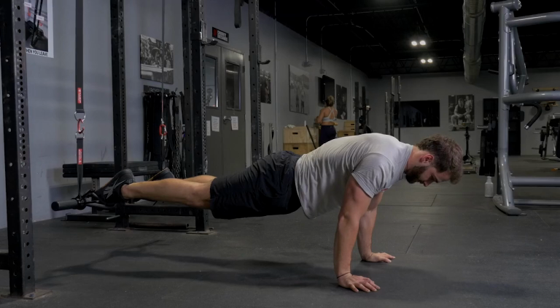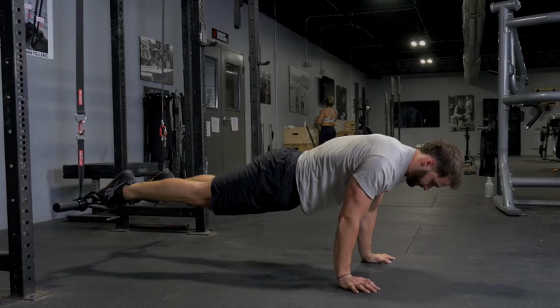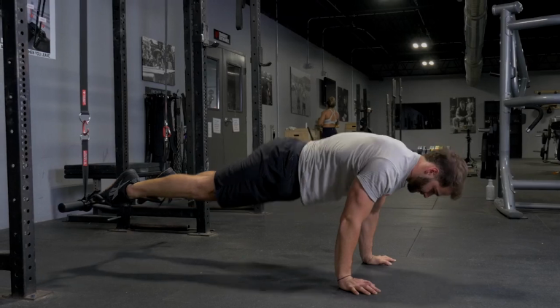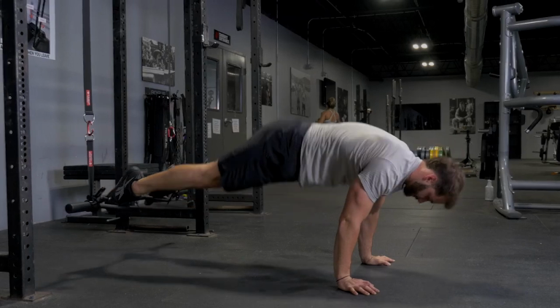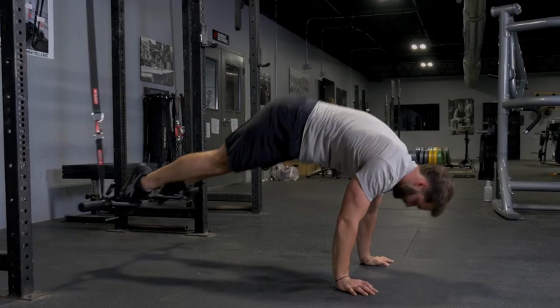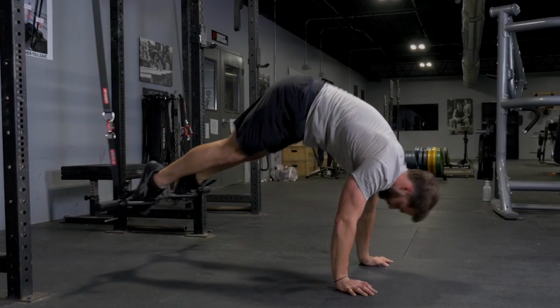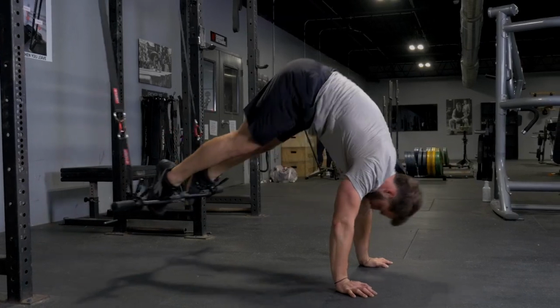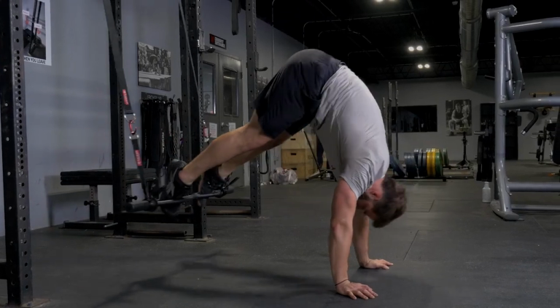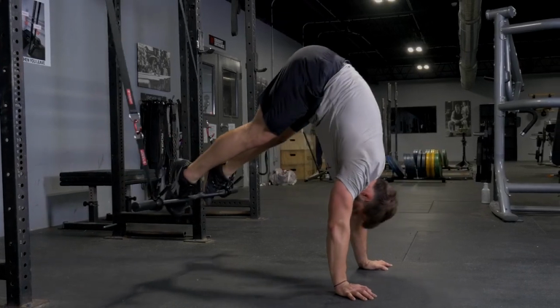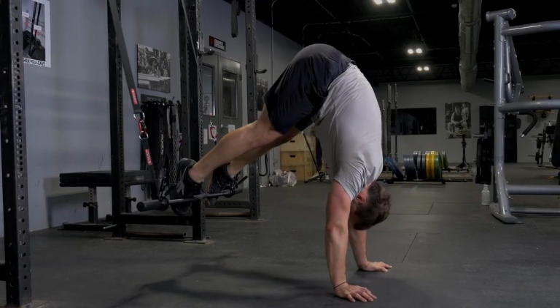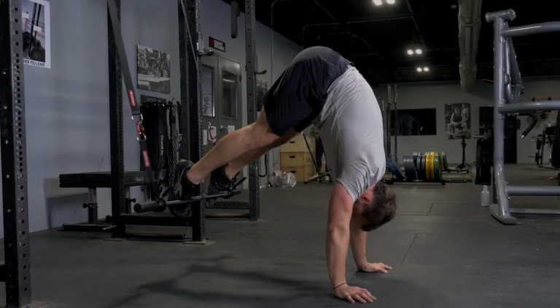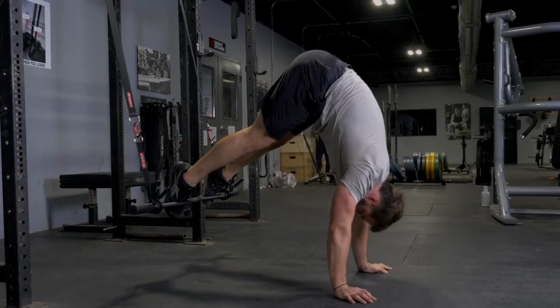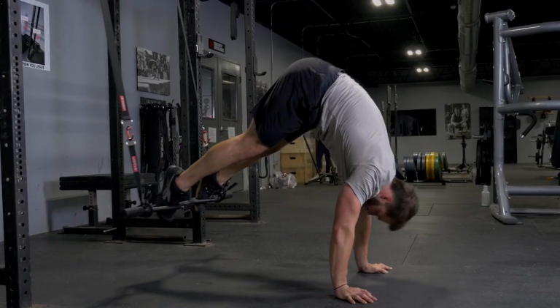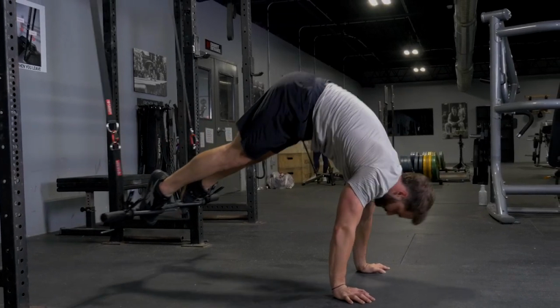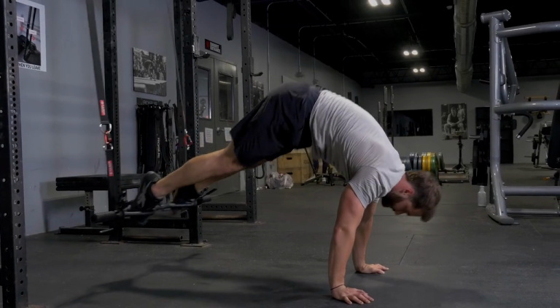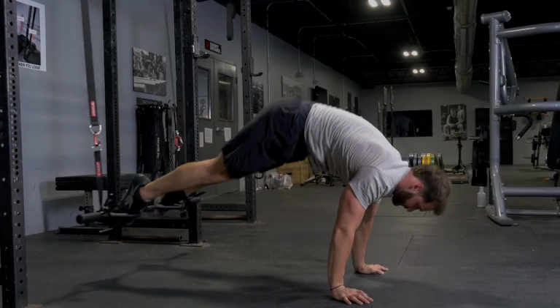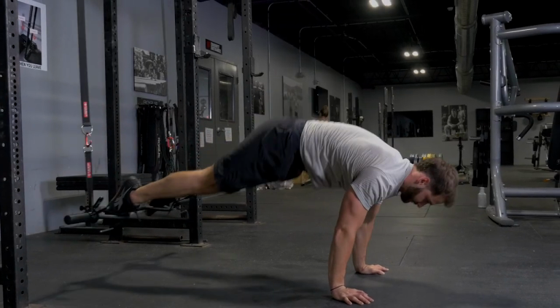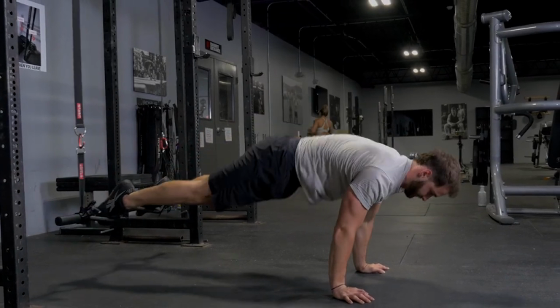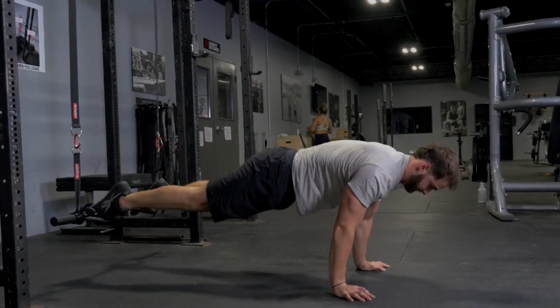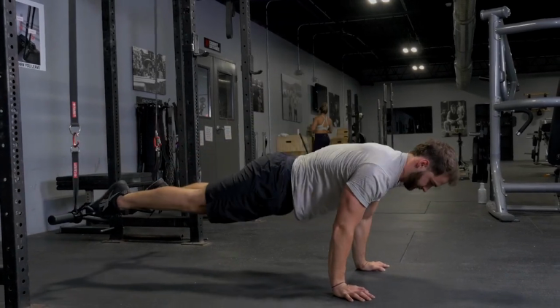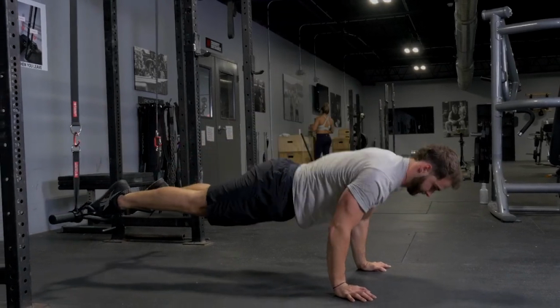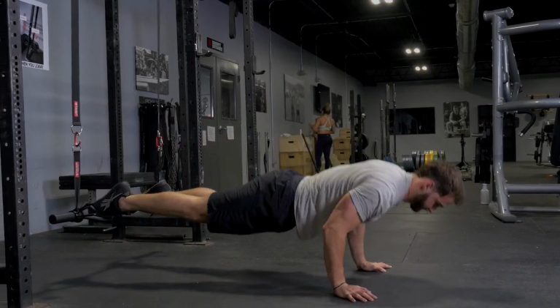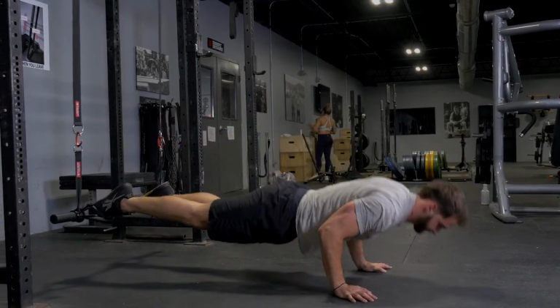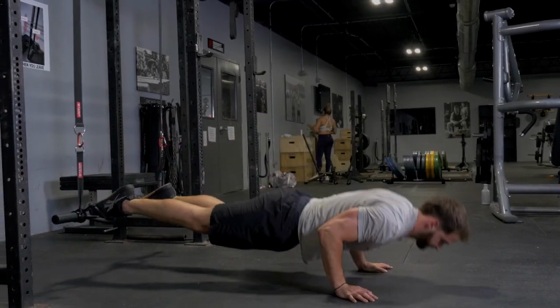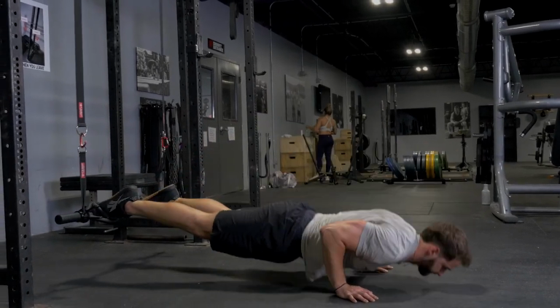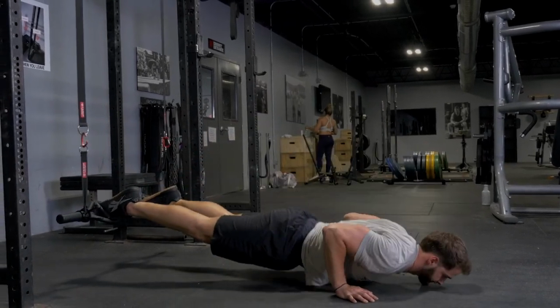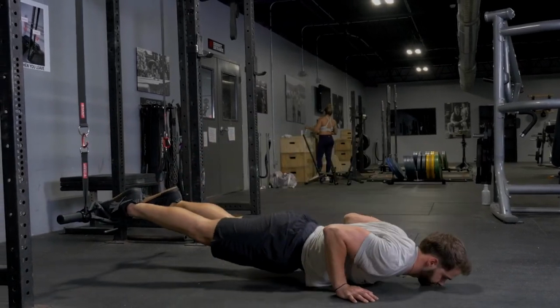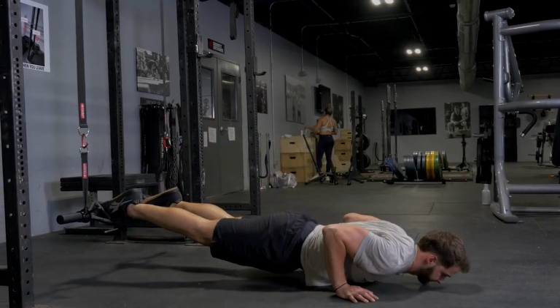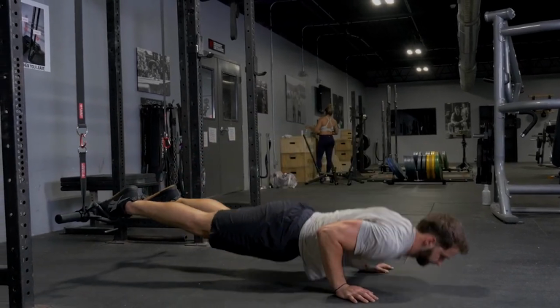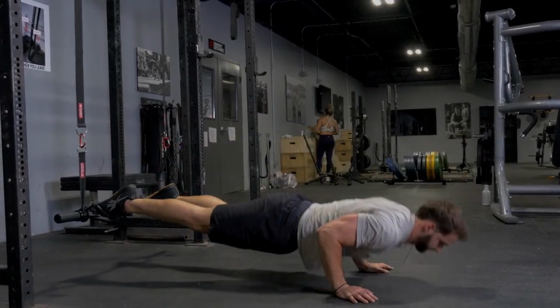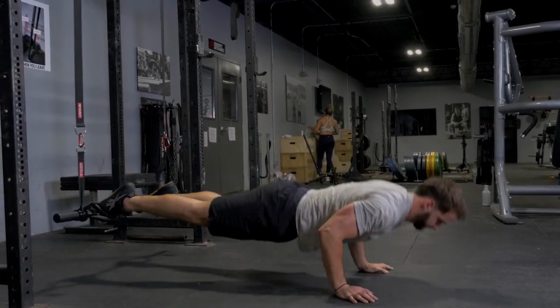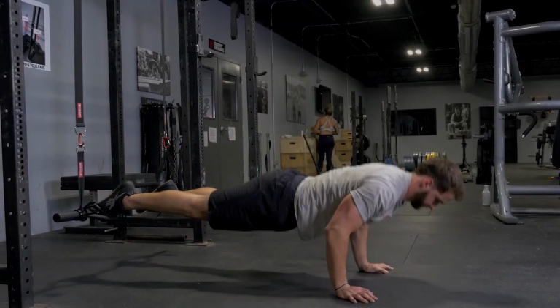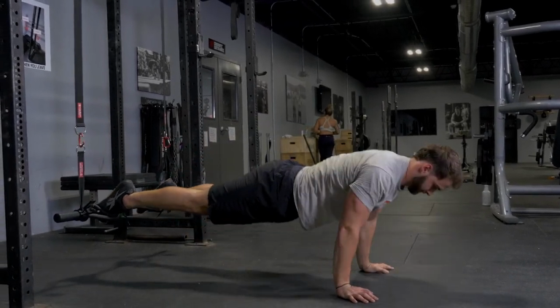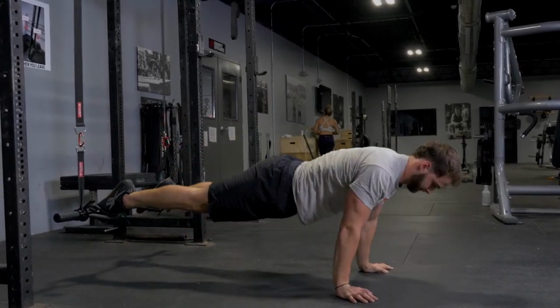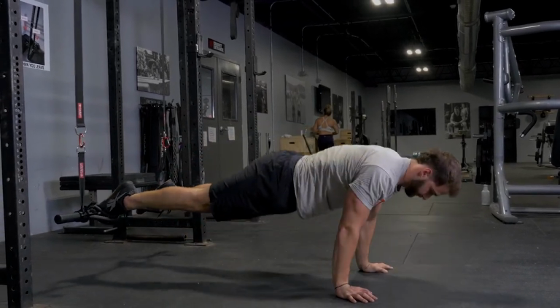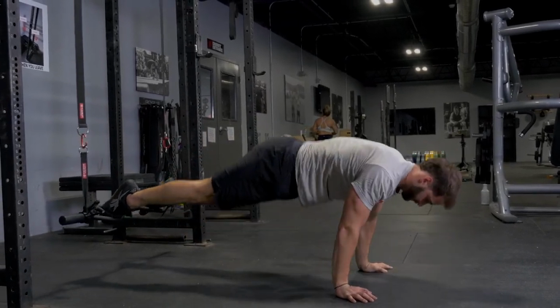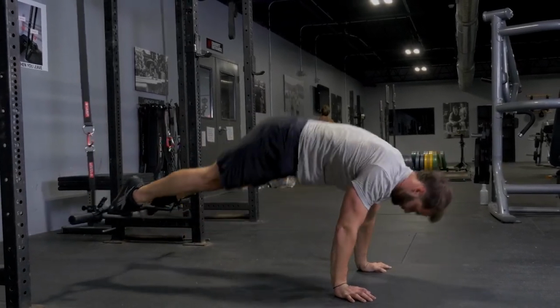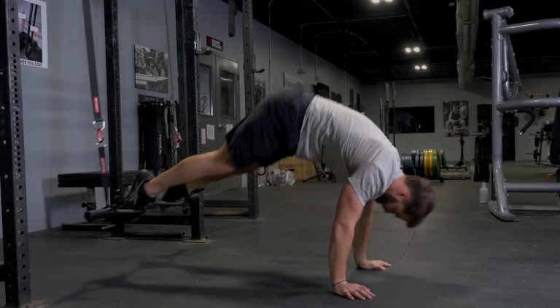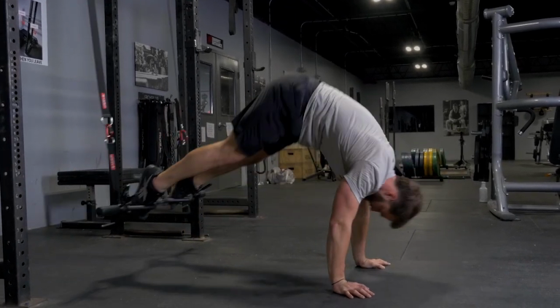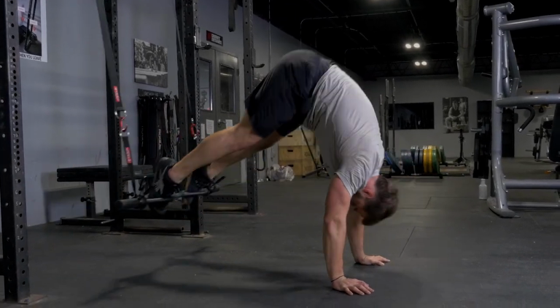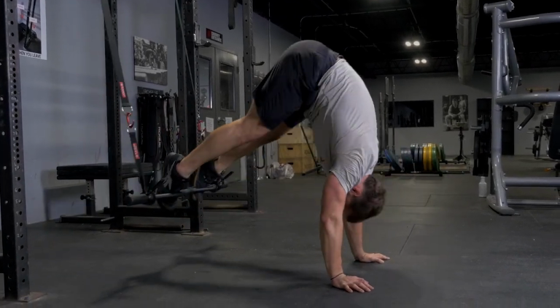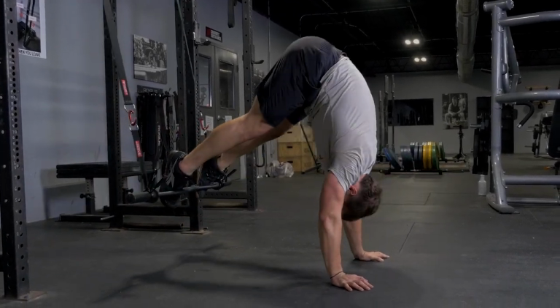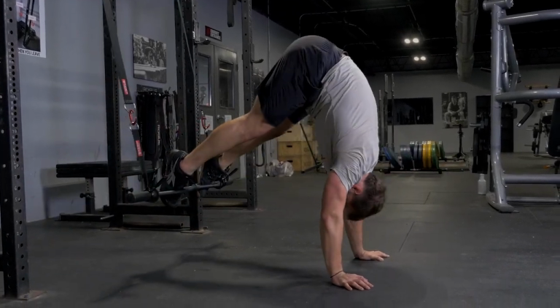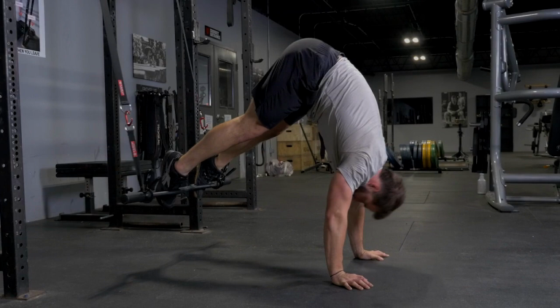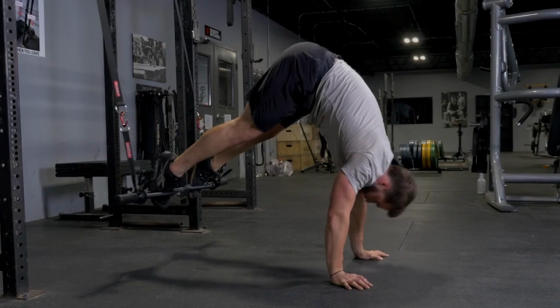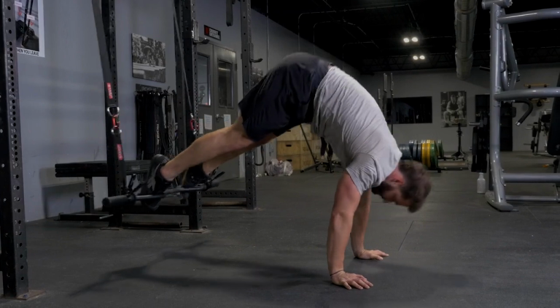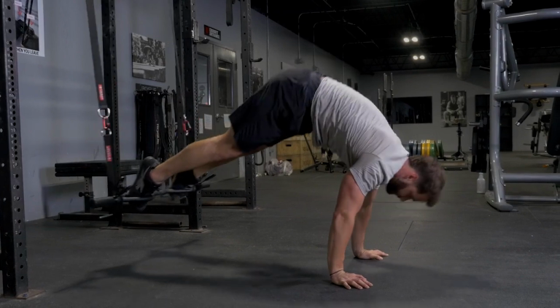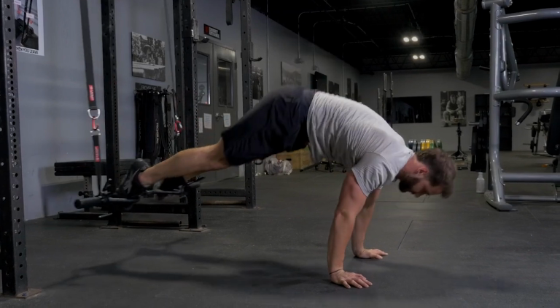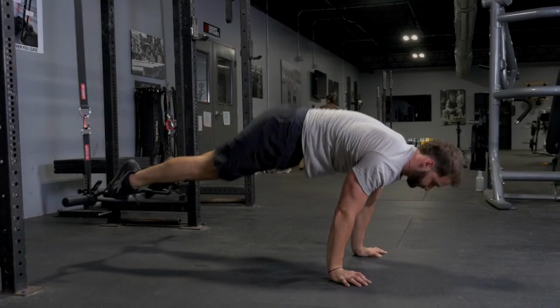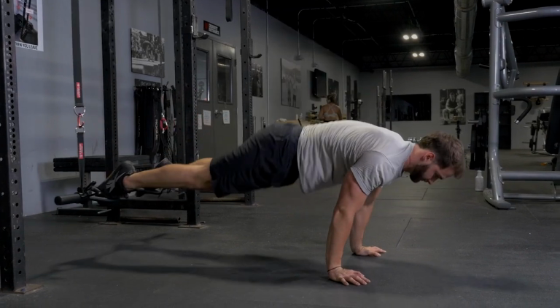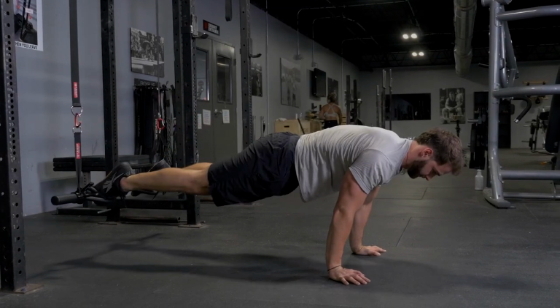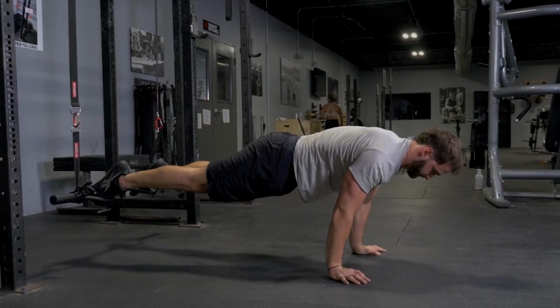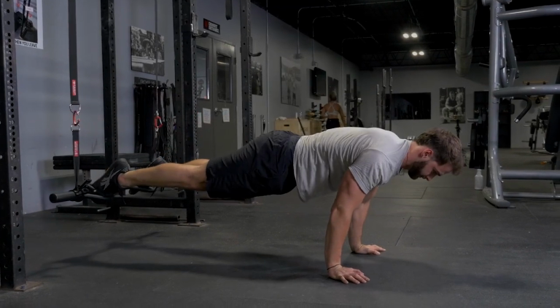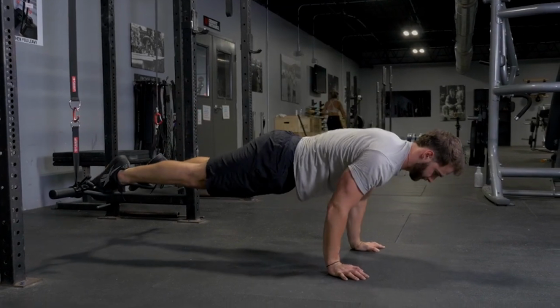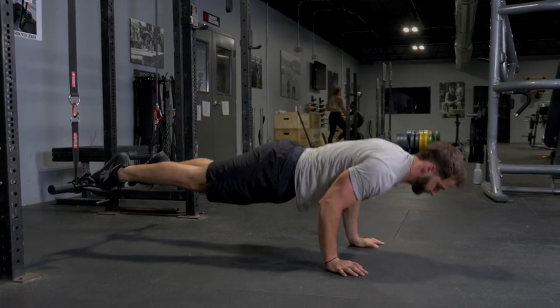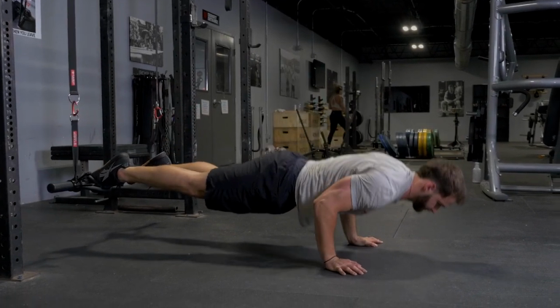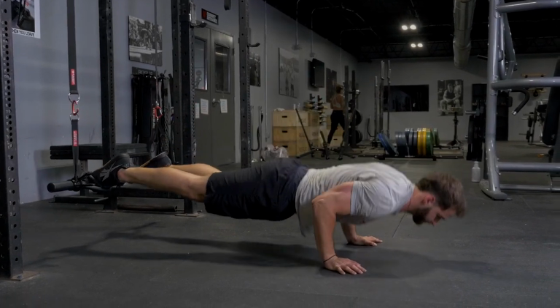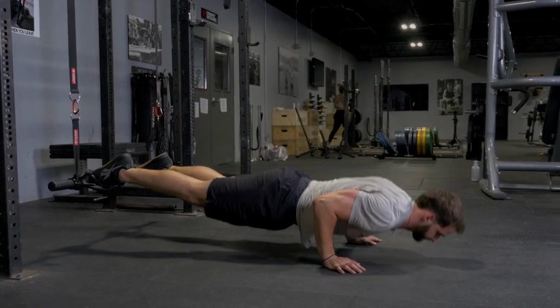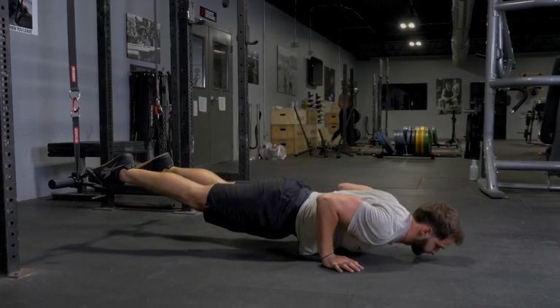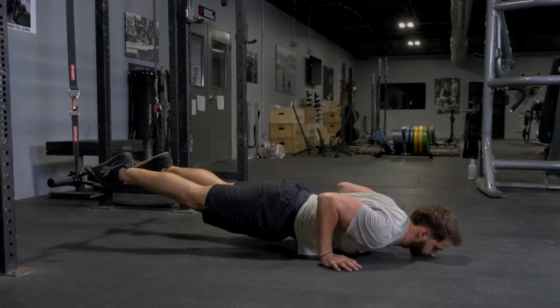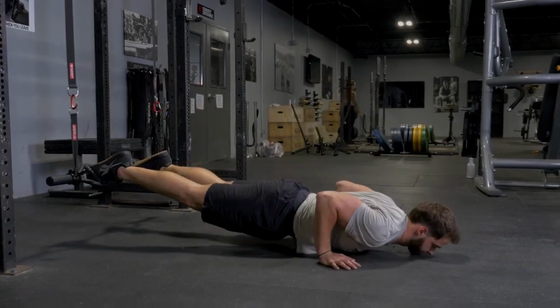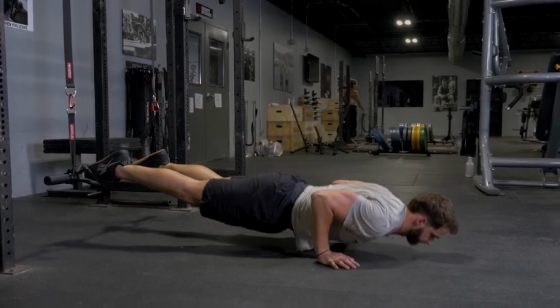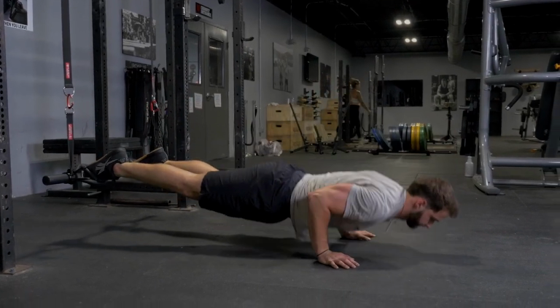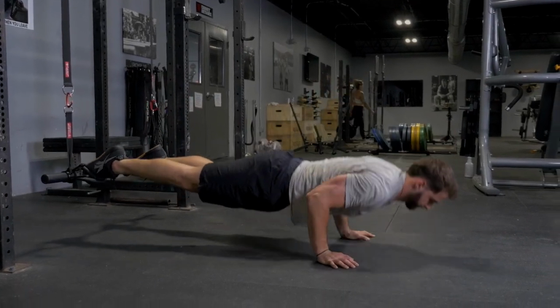The suspension pike and push-up targets your abdominals, hip flexors, chest, front deltoid, and triceps.